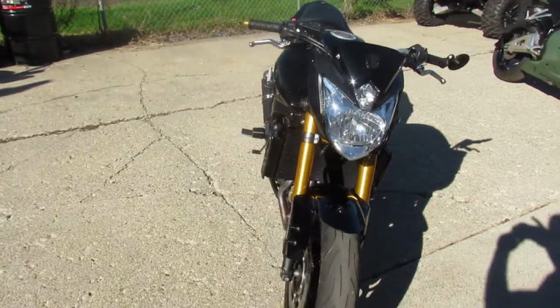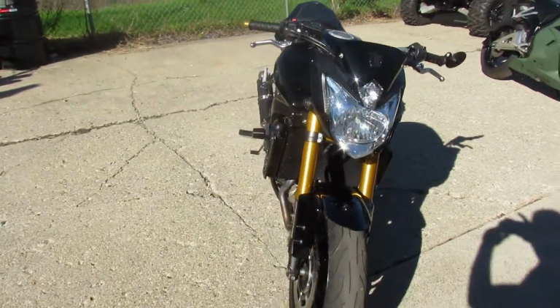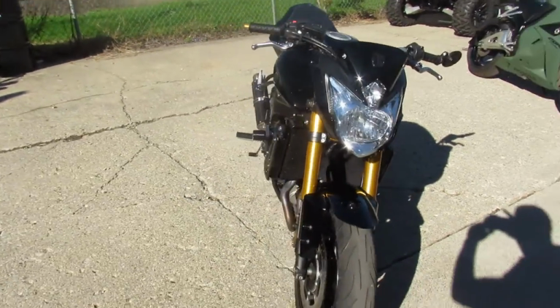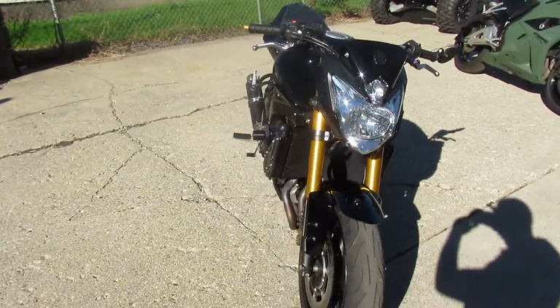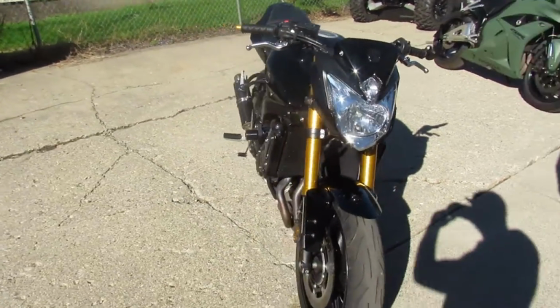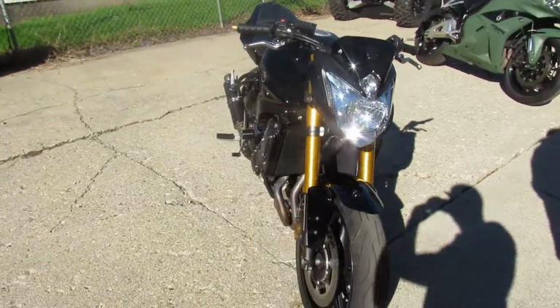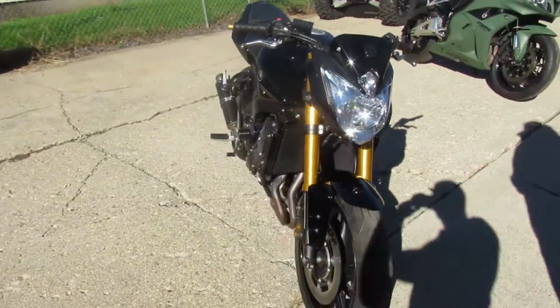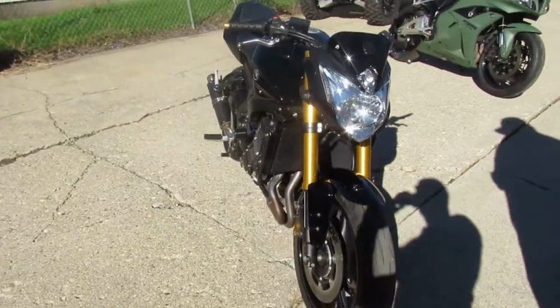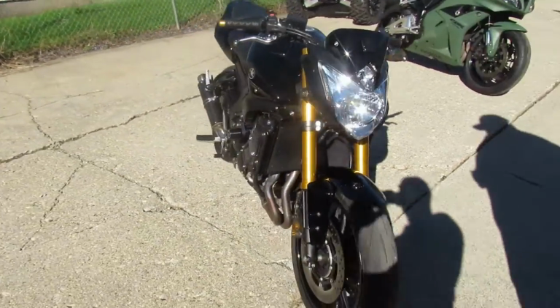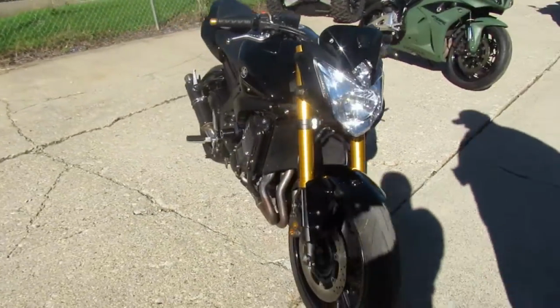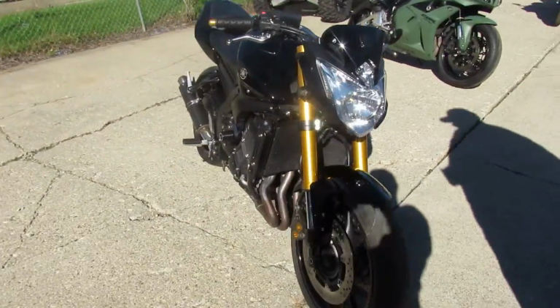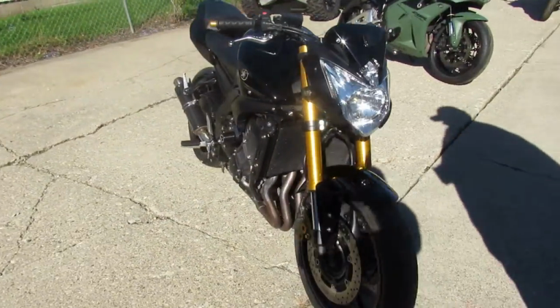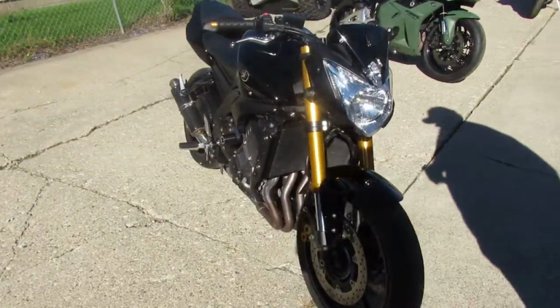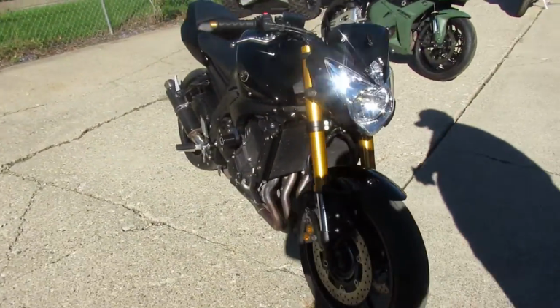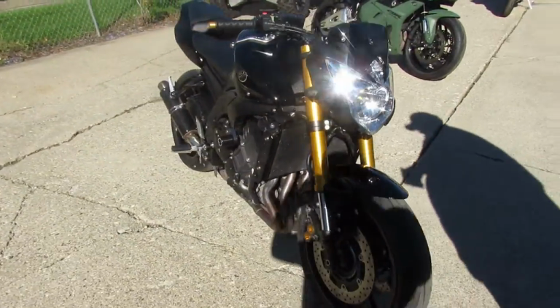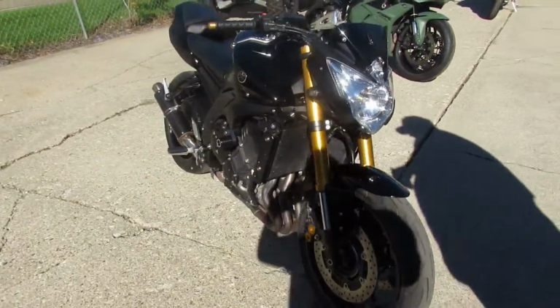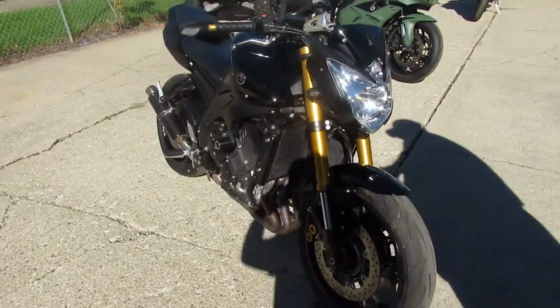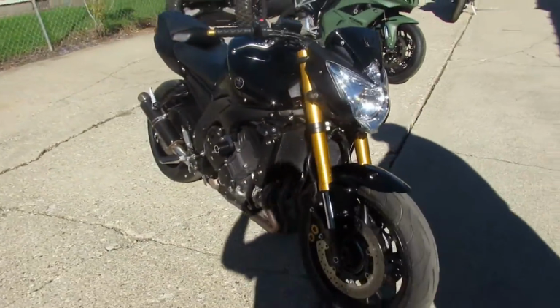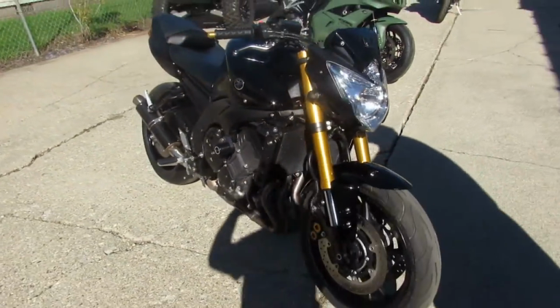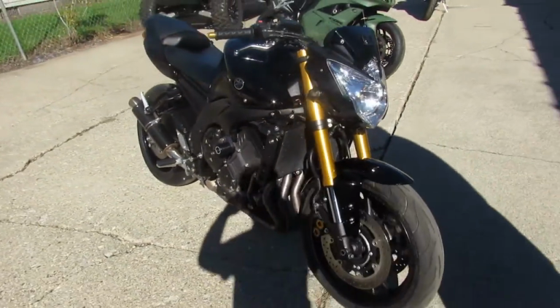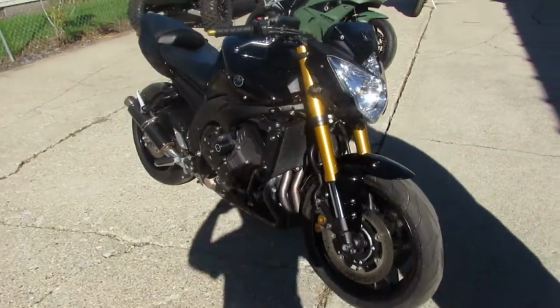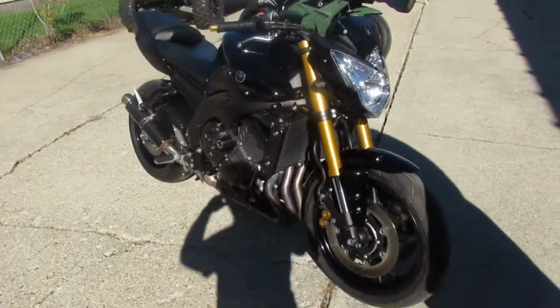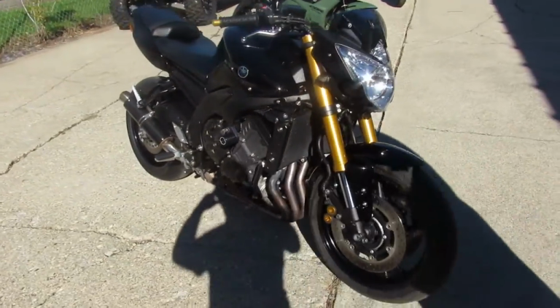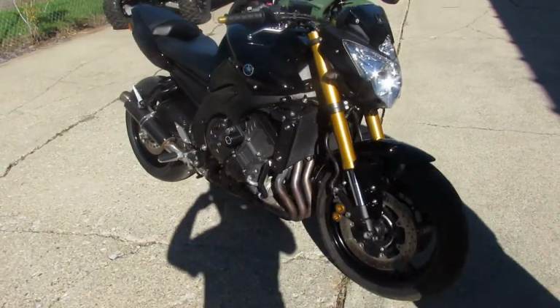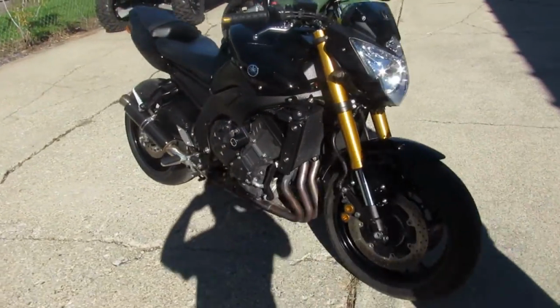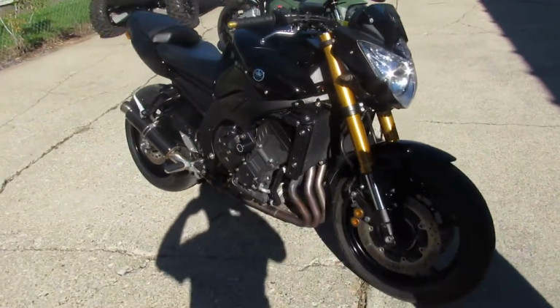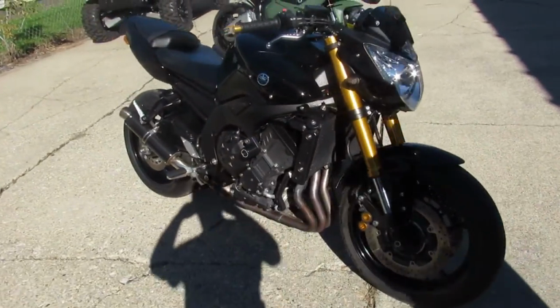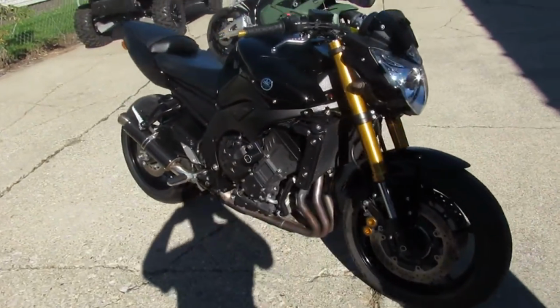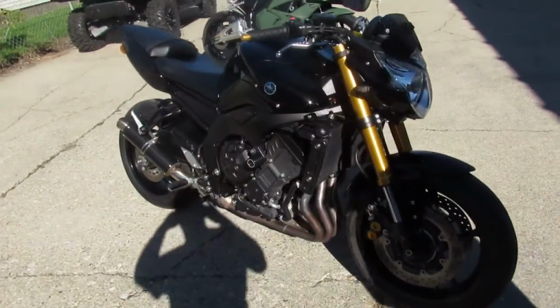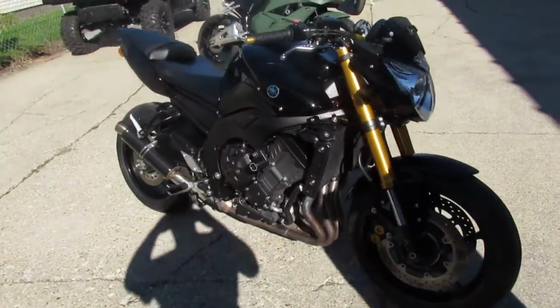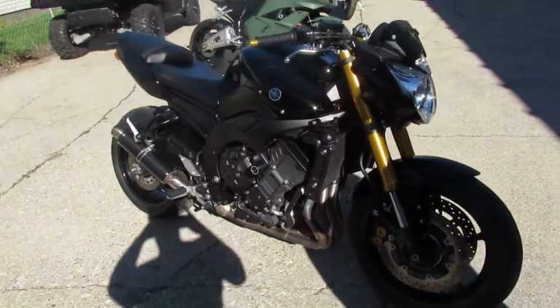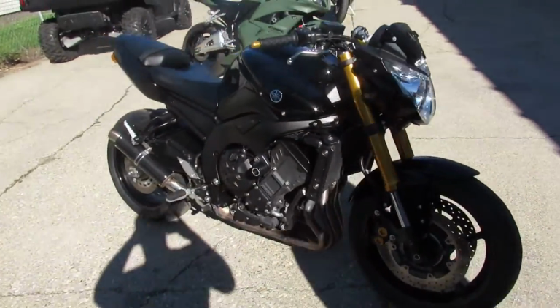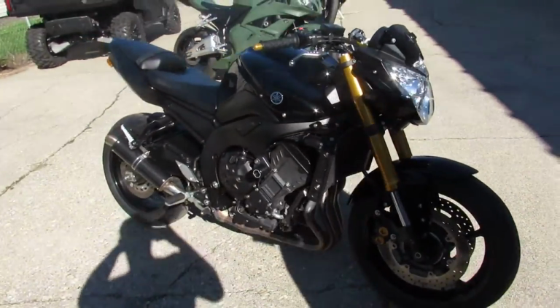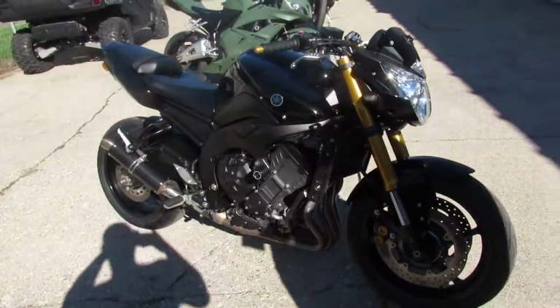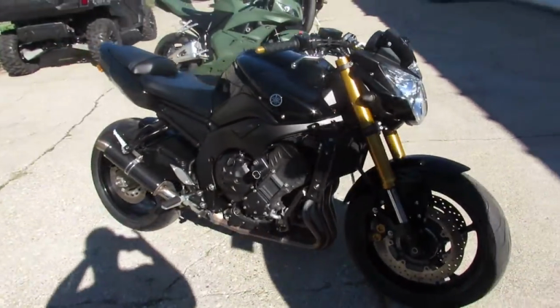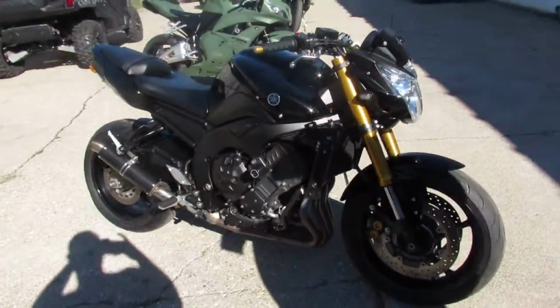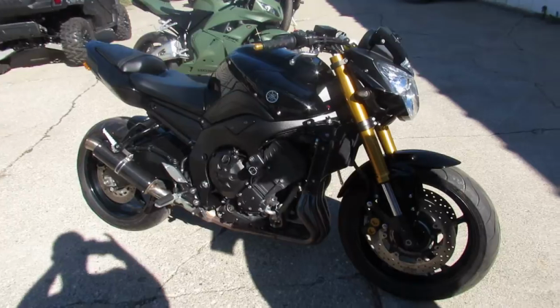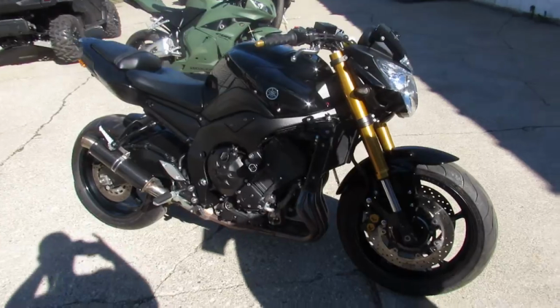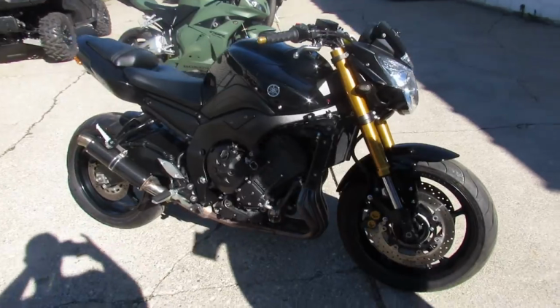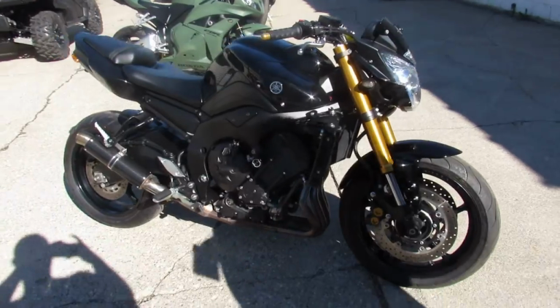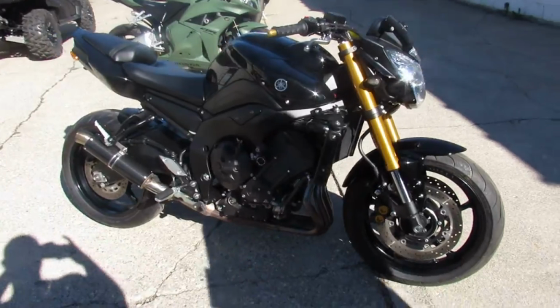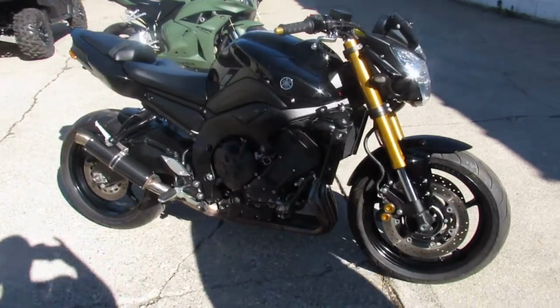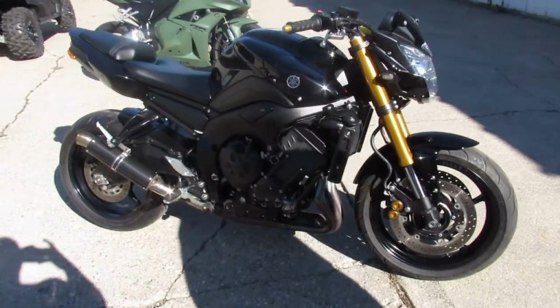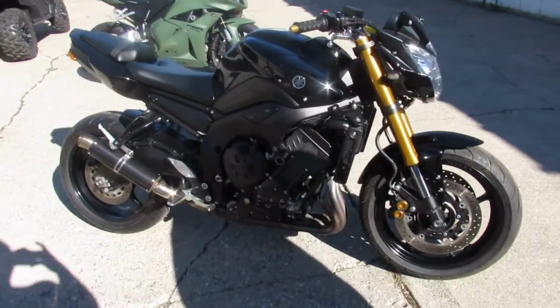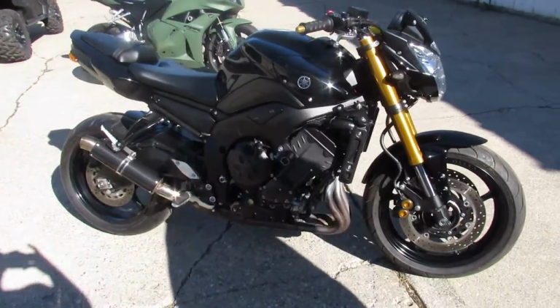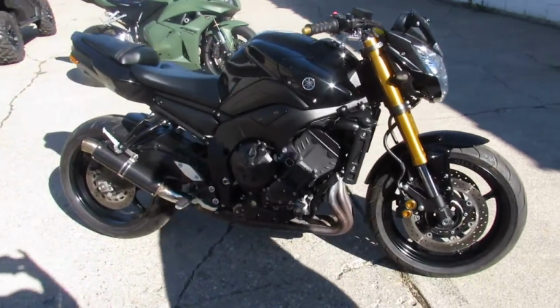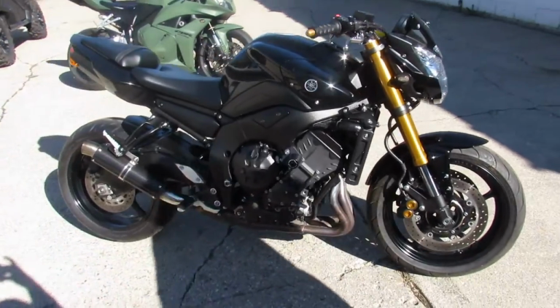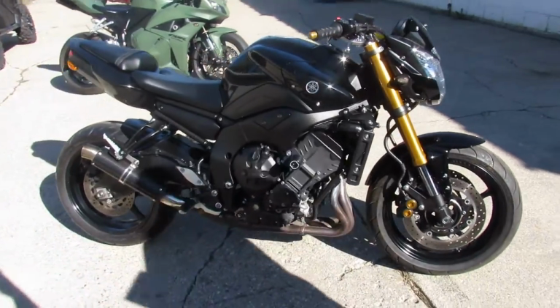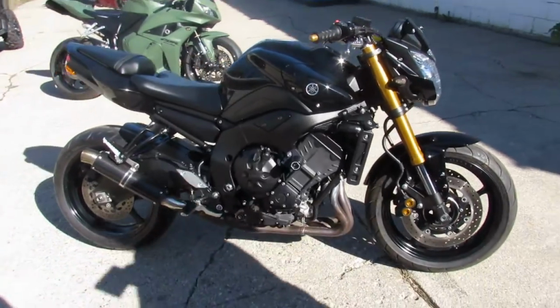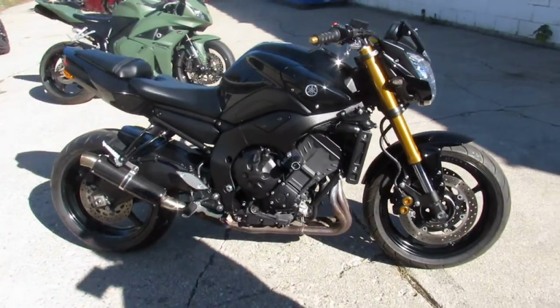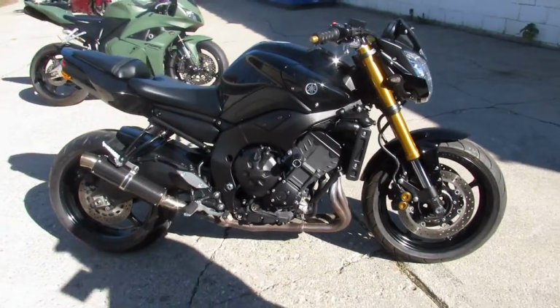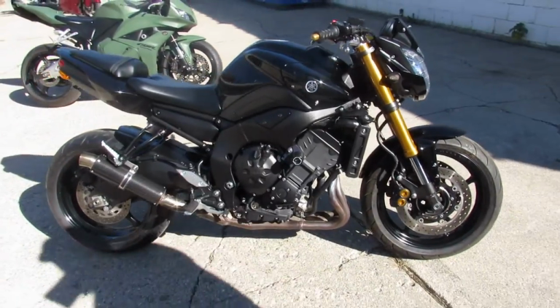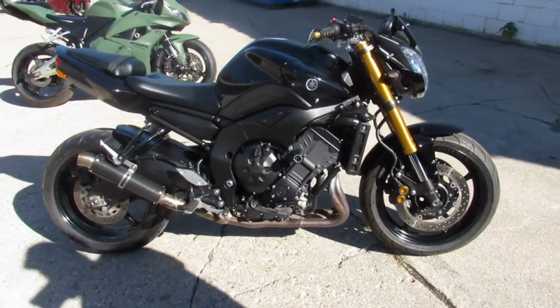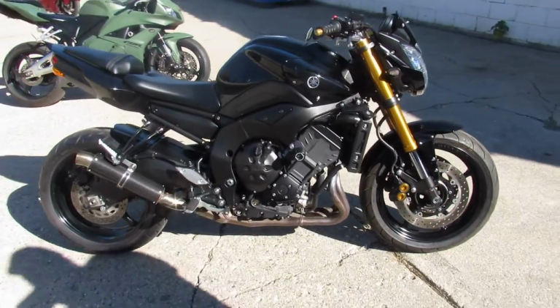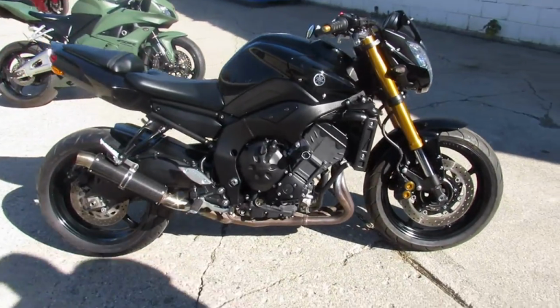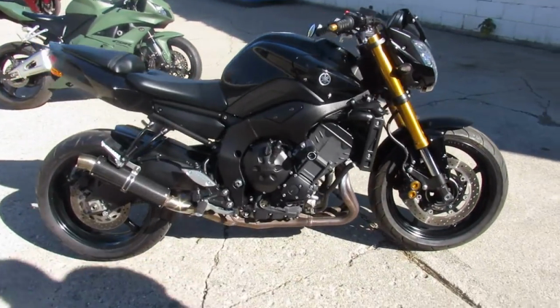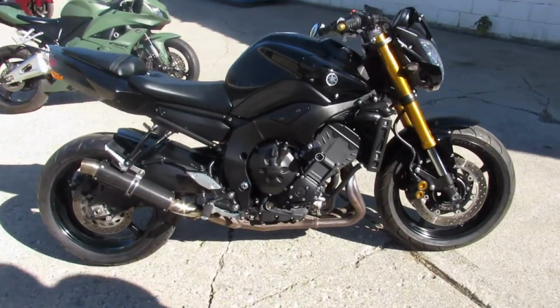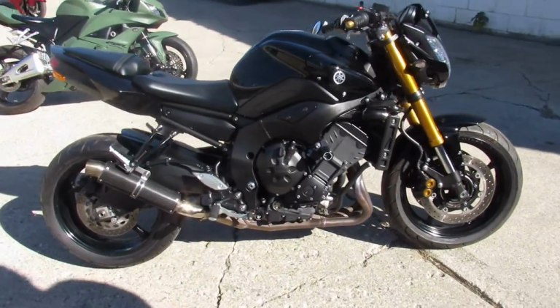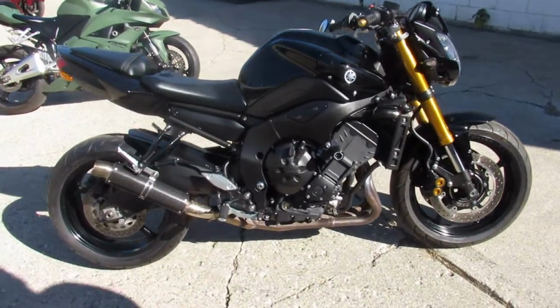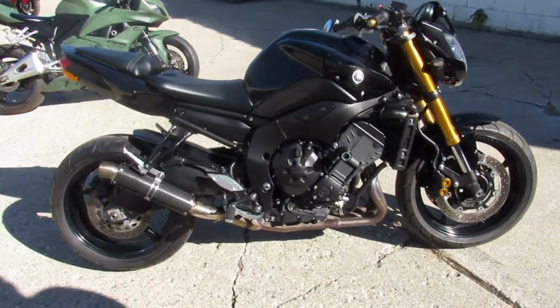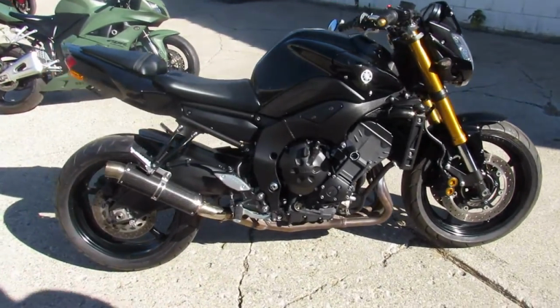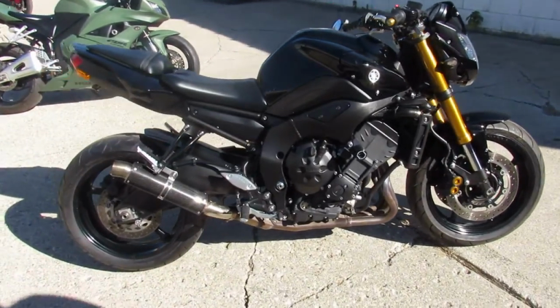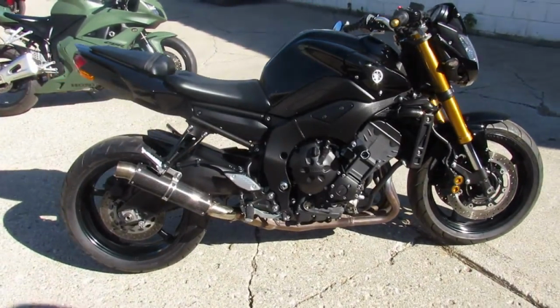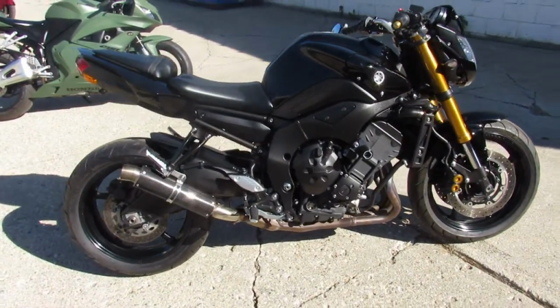In gloss black, has all the extras: fender eliminator kit, frame sliders, carbon fiber, shorty exhaust.